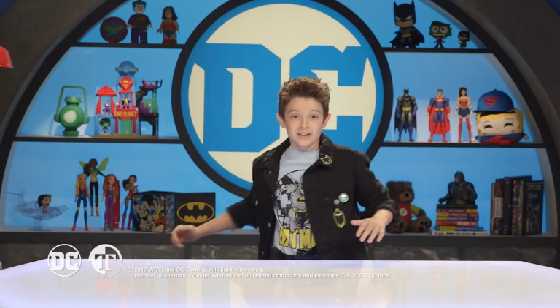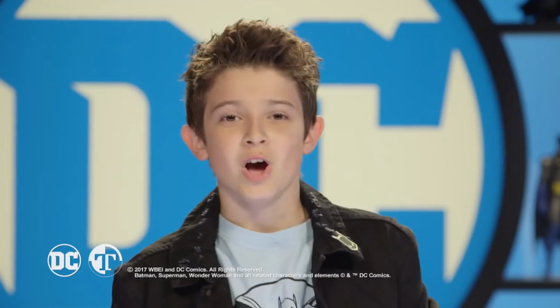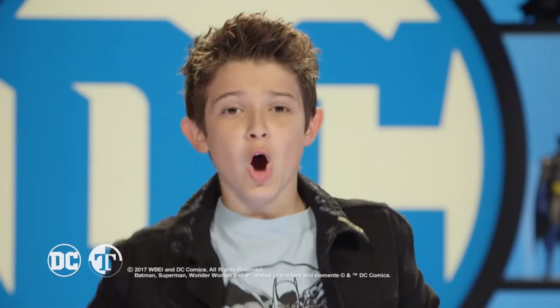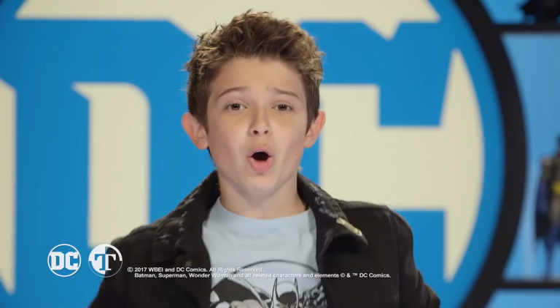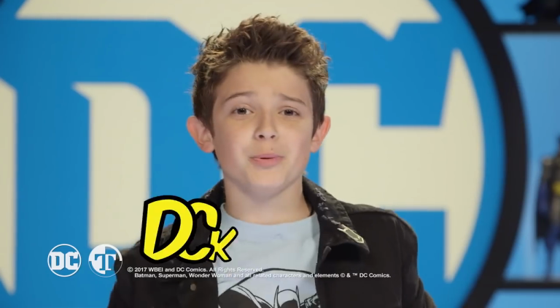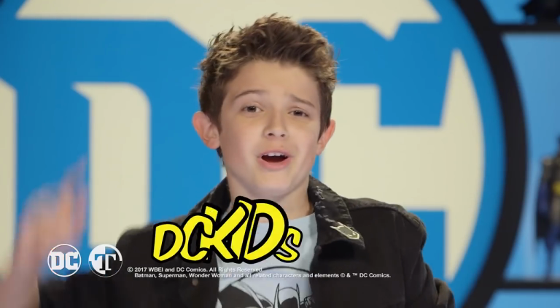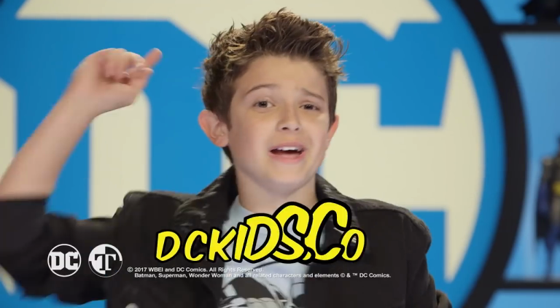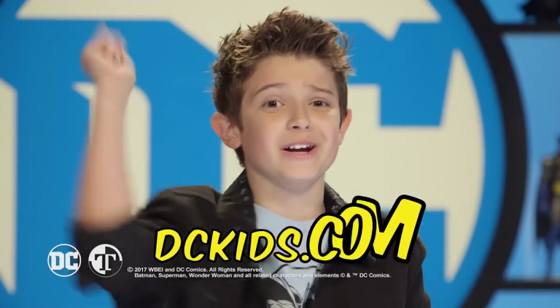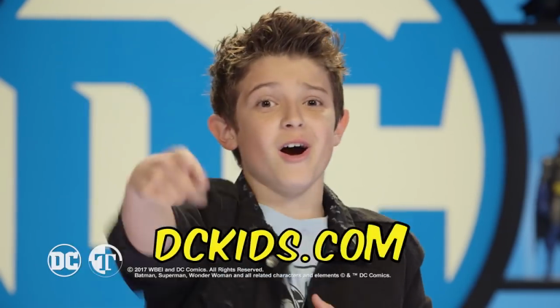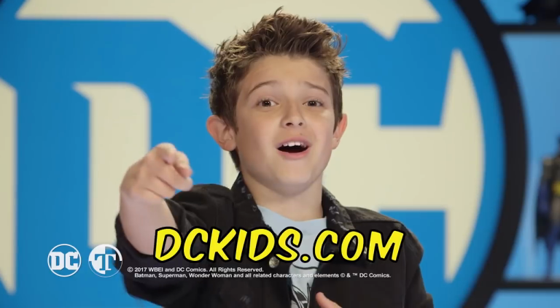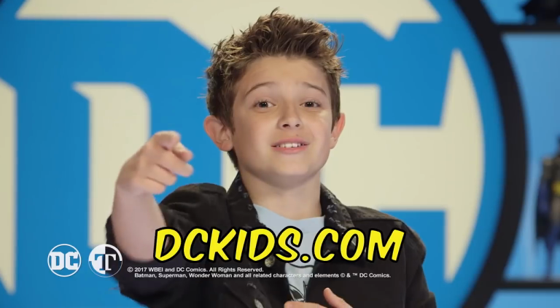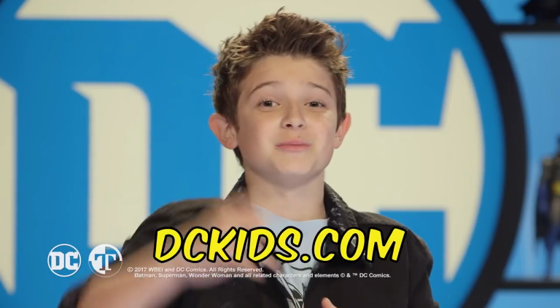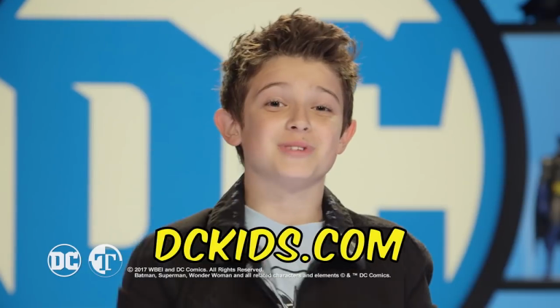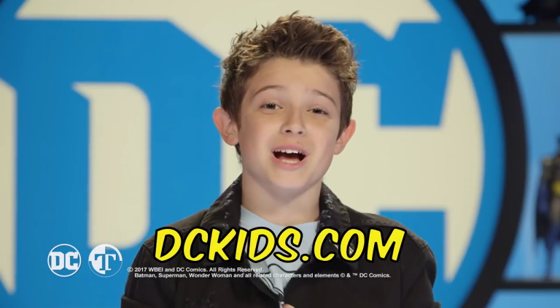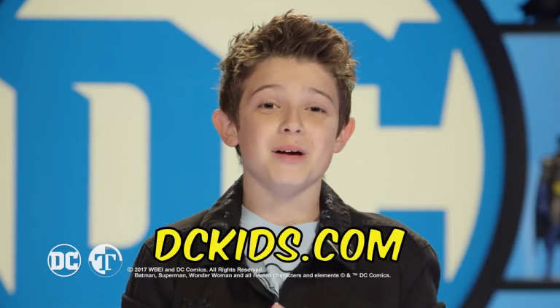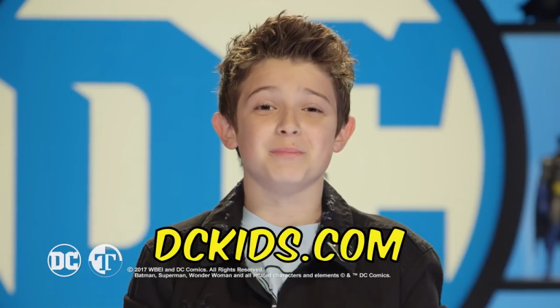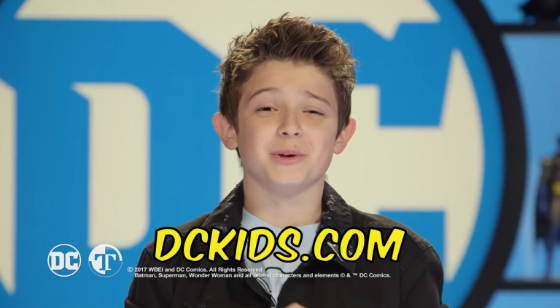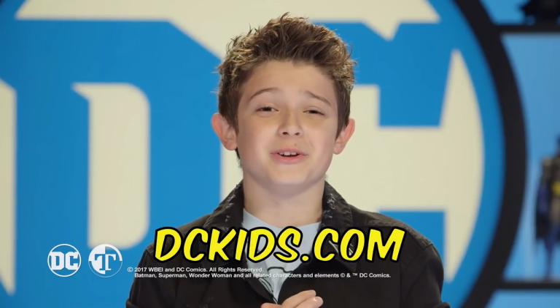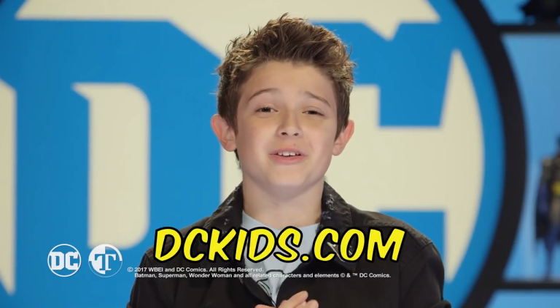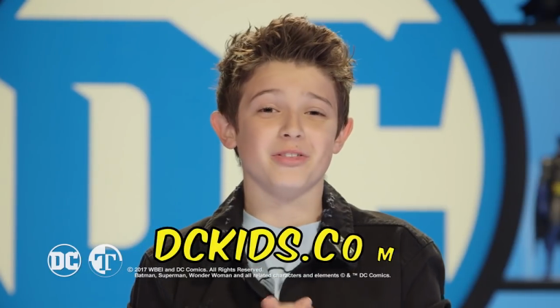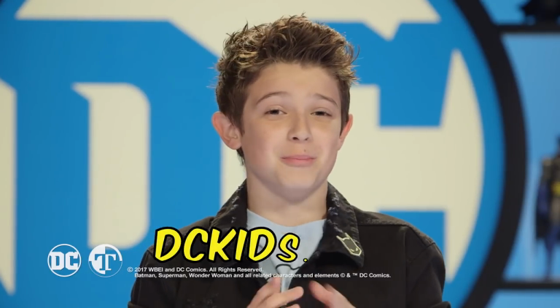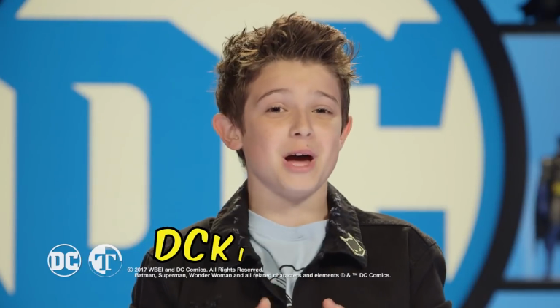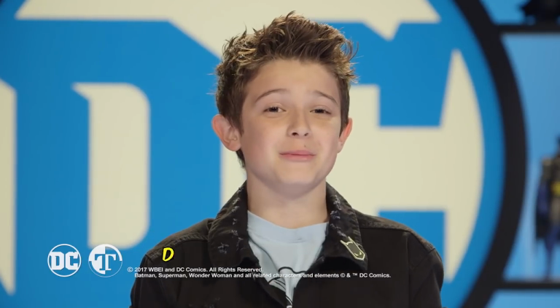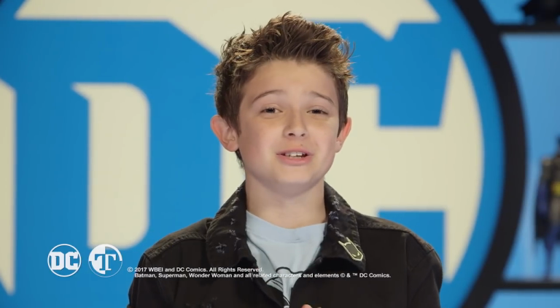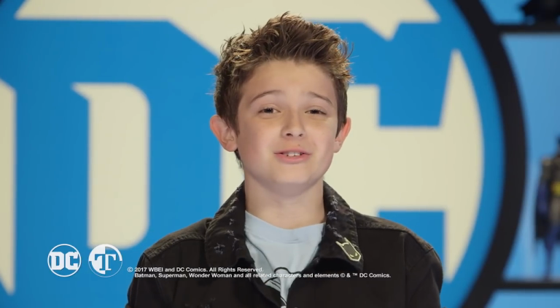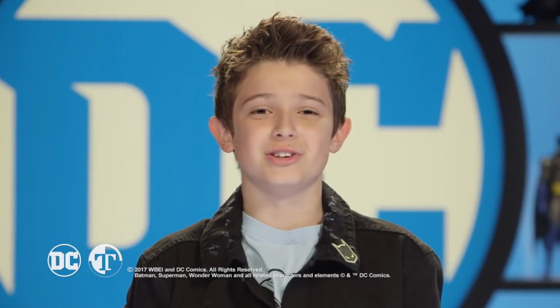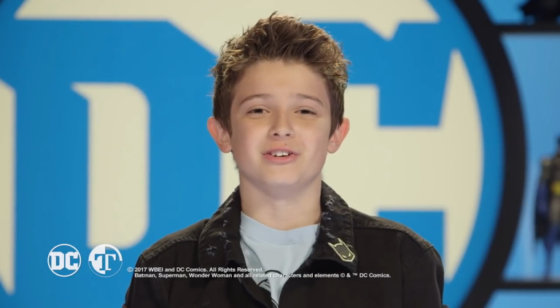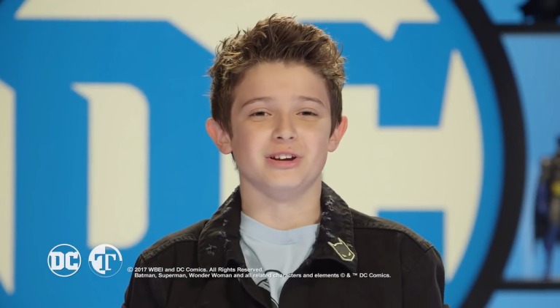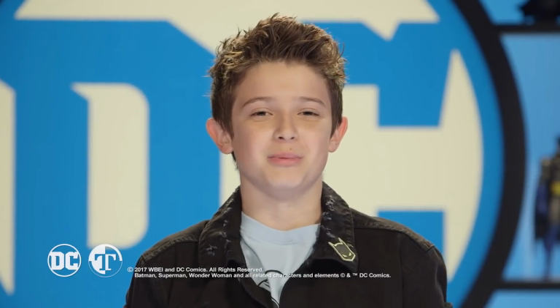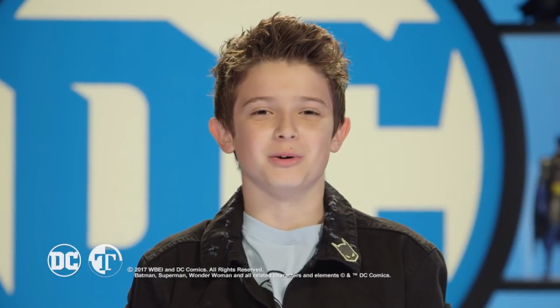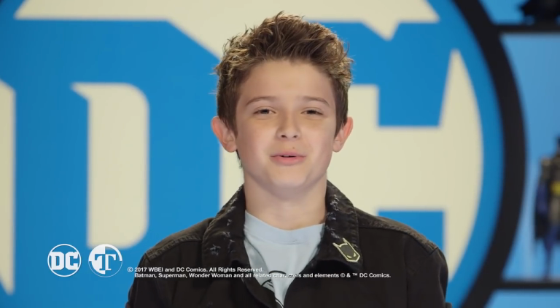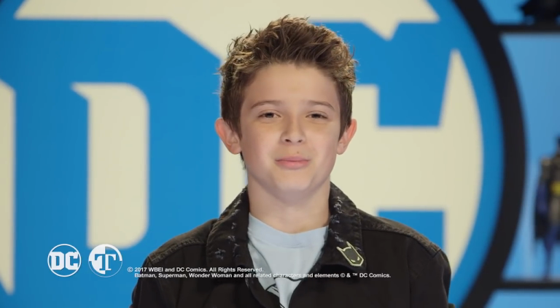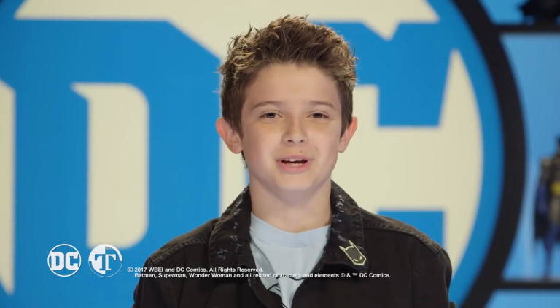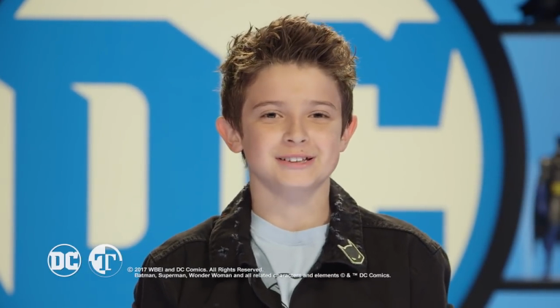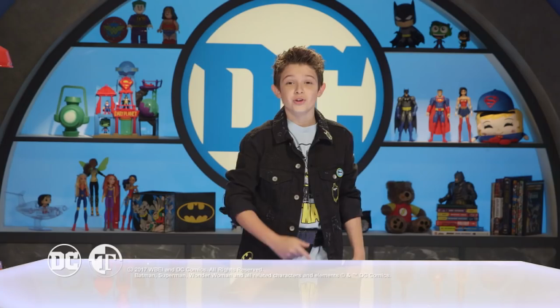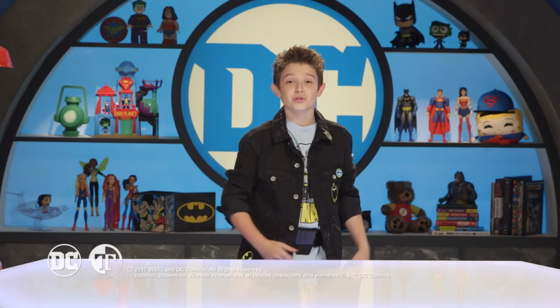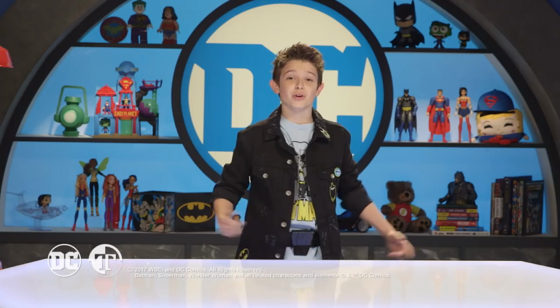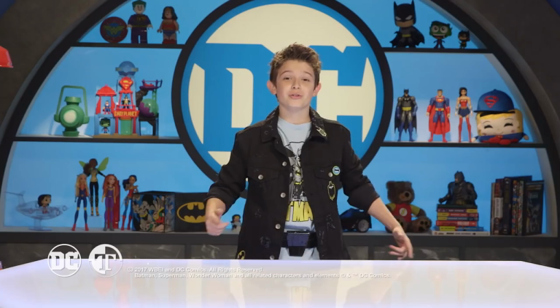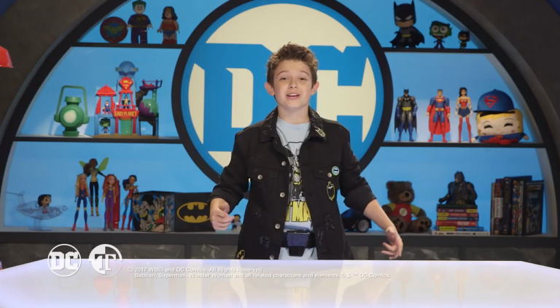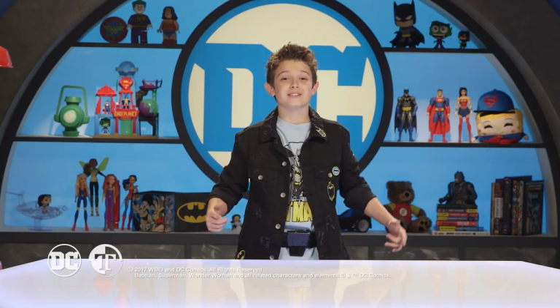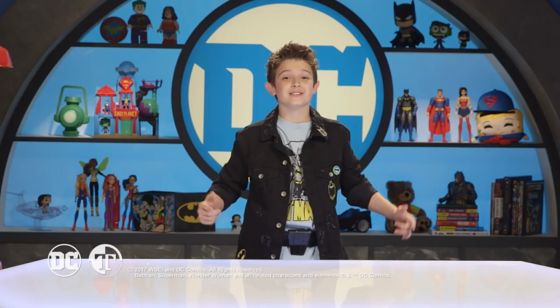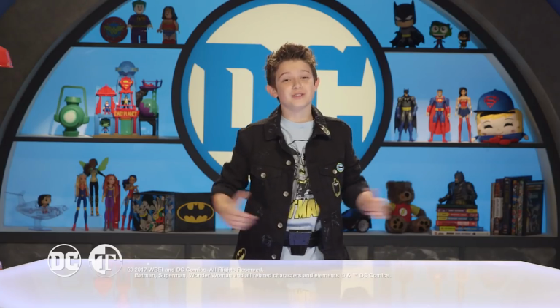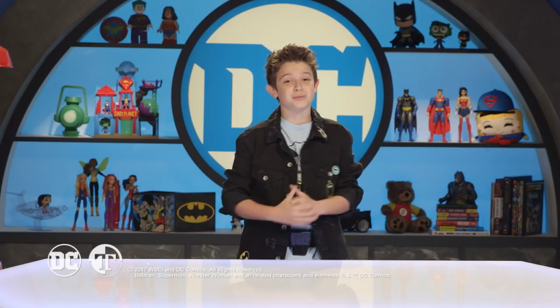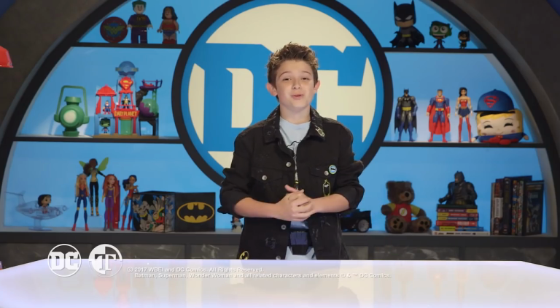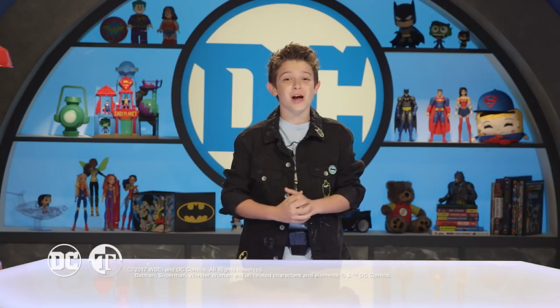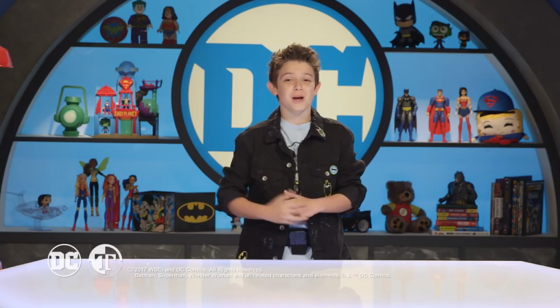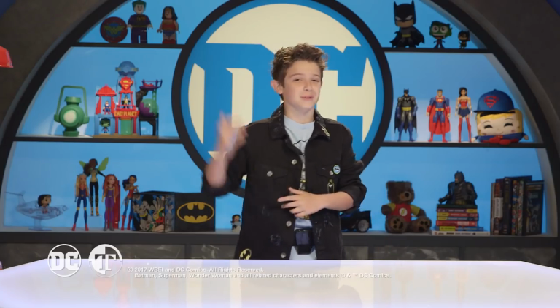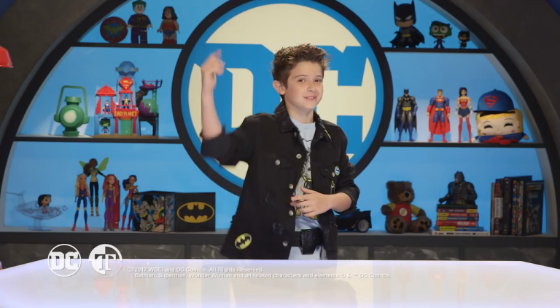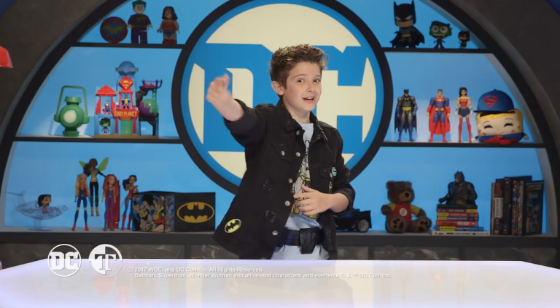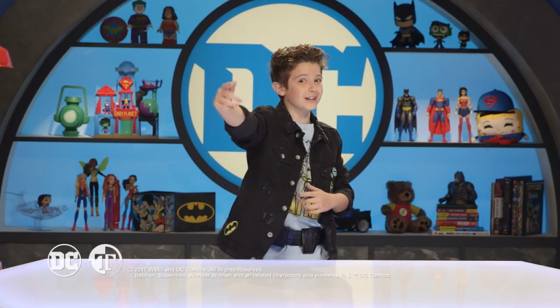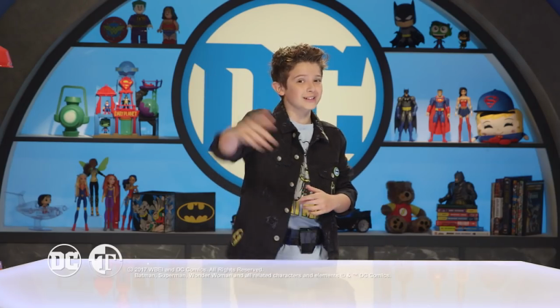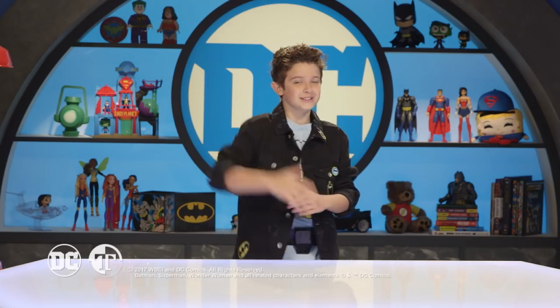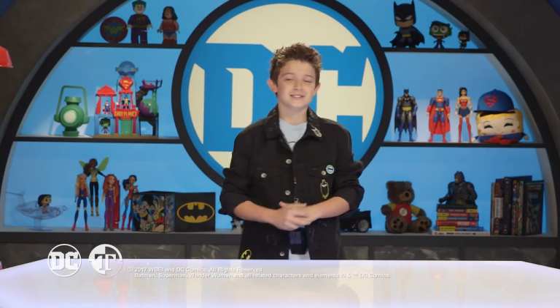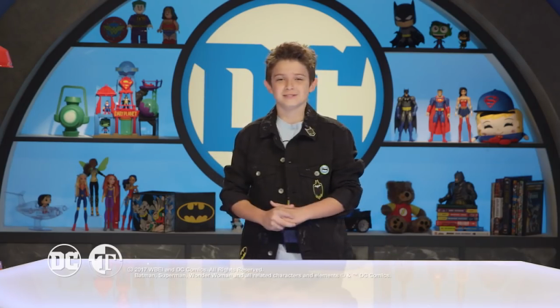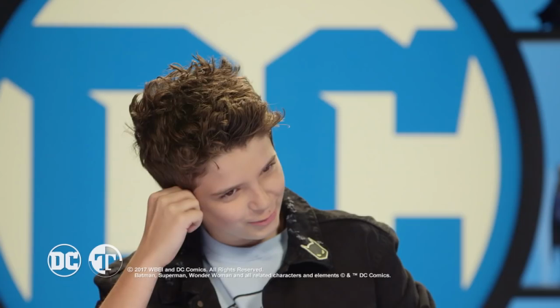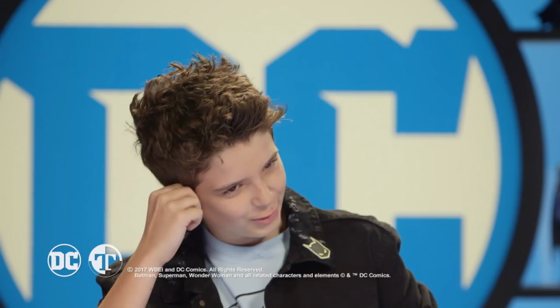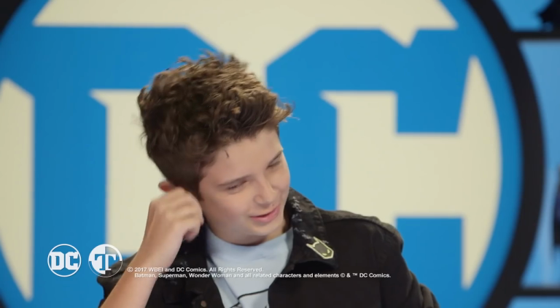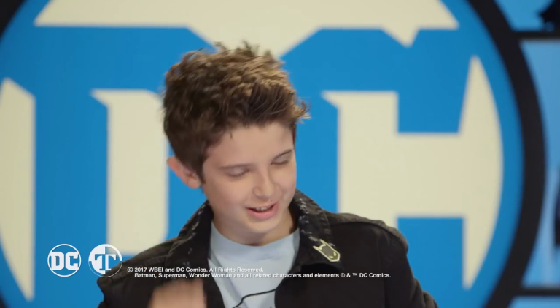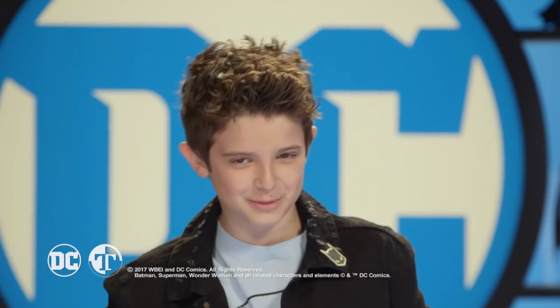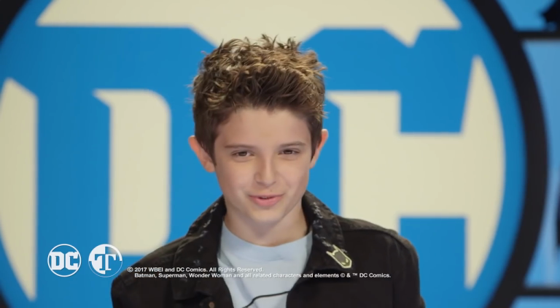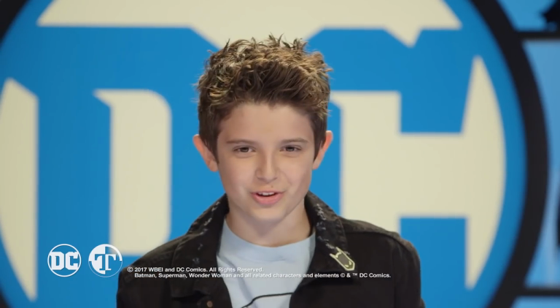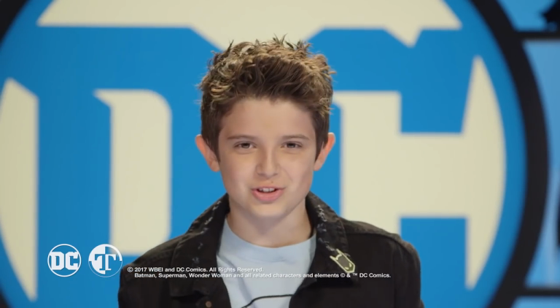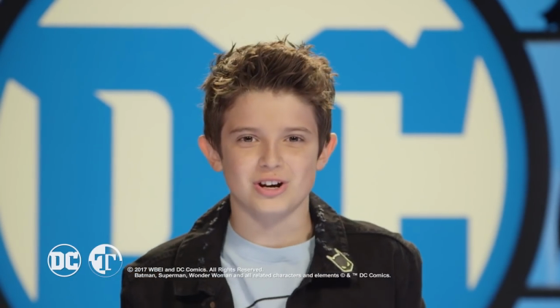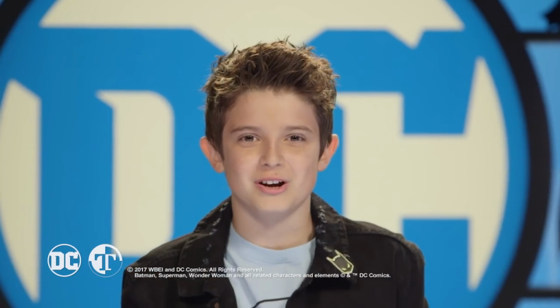Hope you had an awesome time building the Batman Utility Belt with me. Don't forget to subscribe later. Four times the charm.